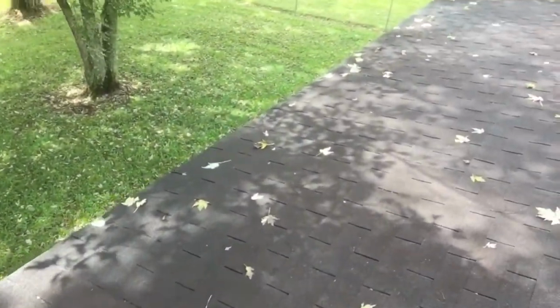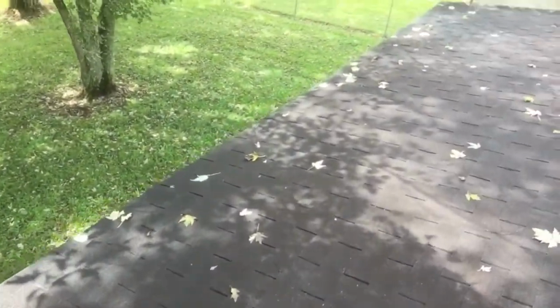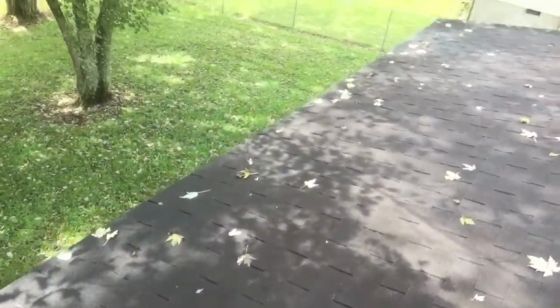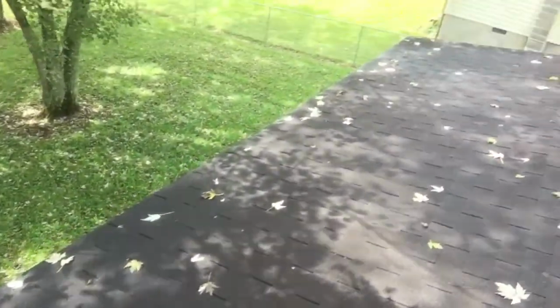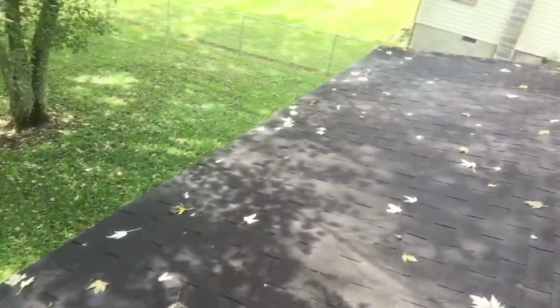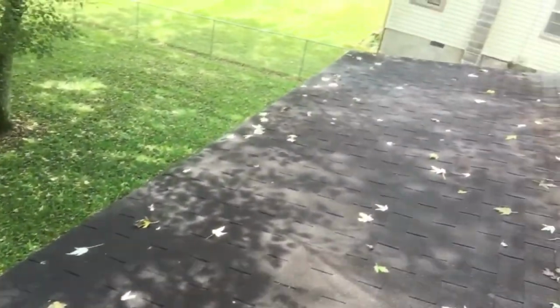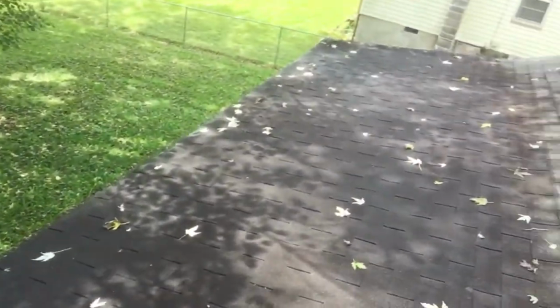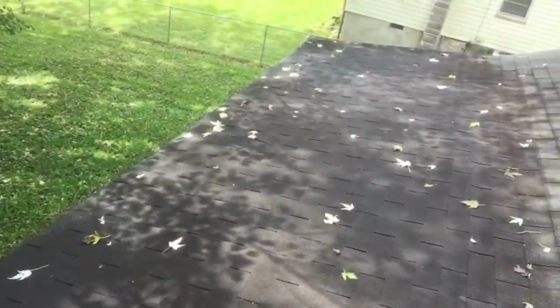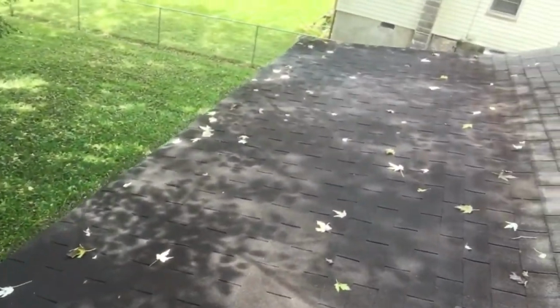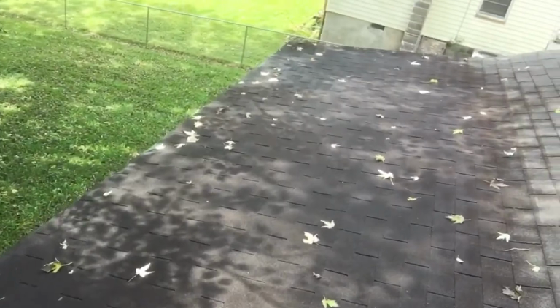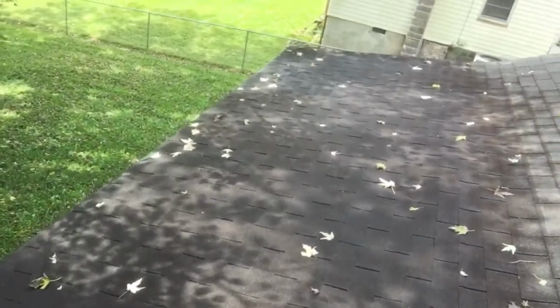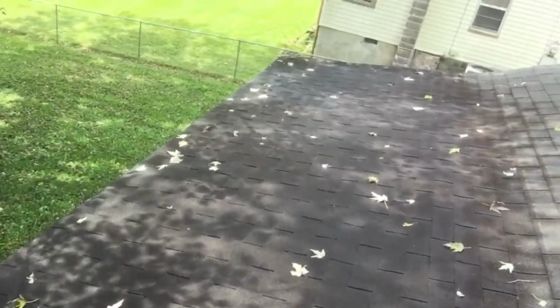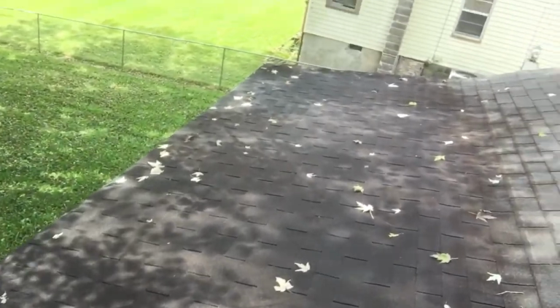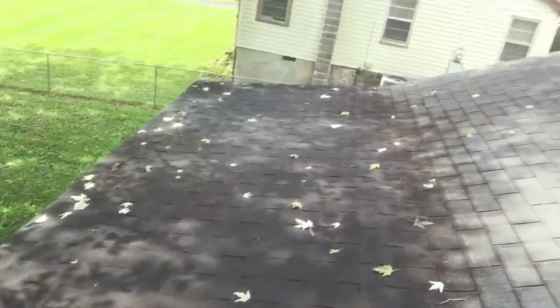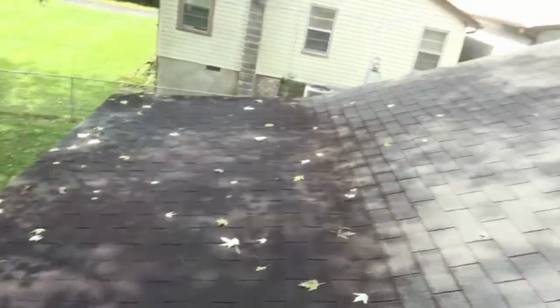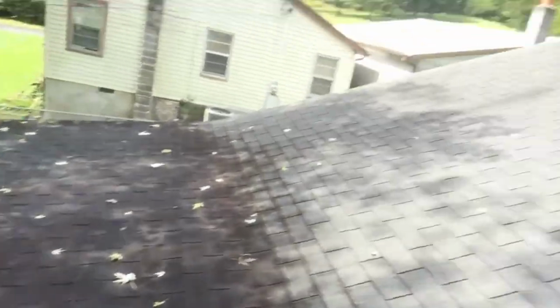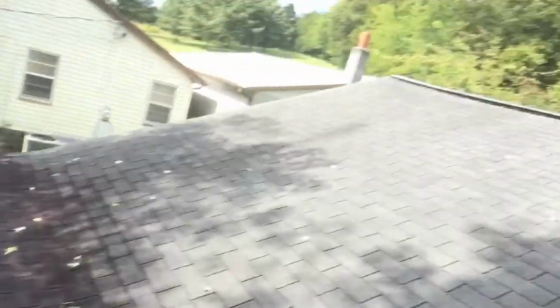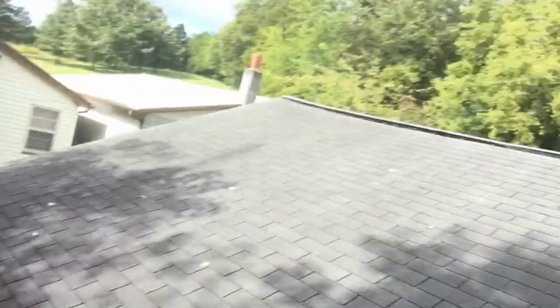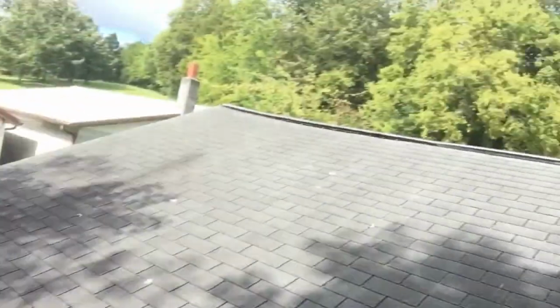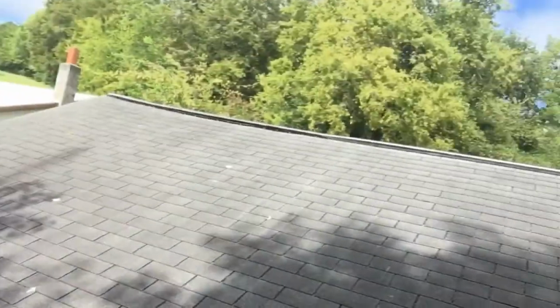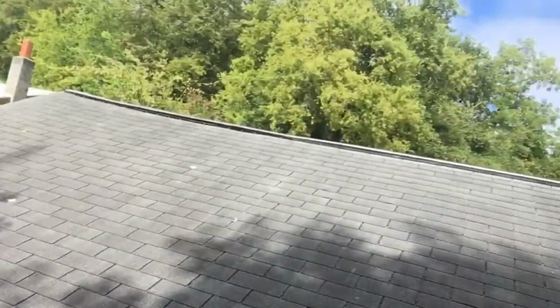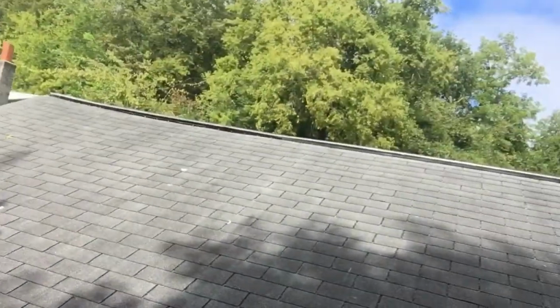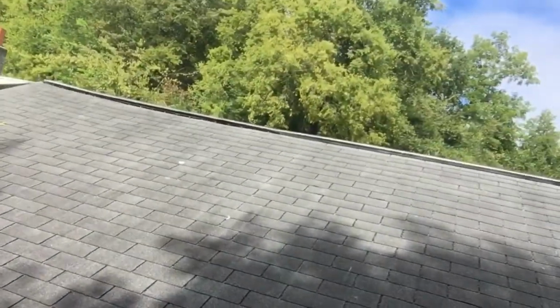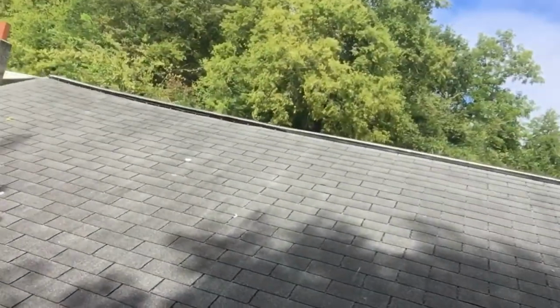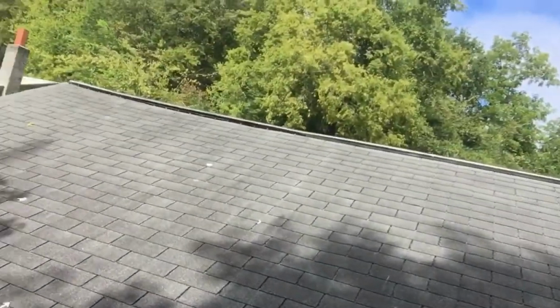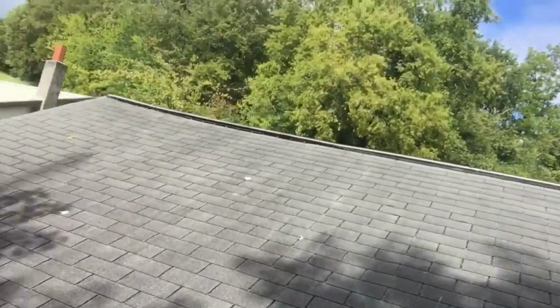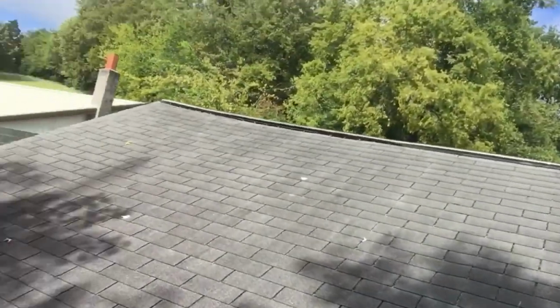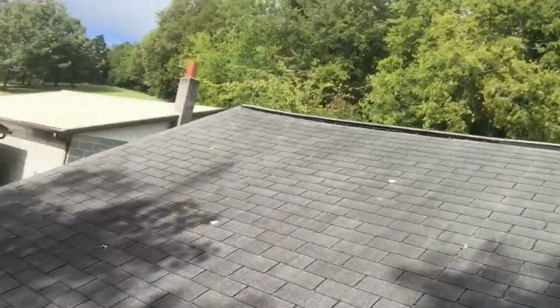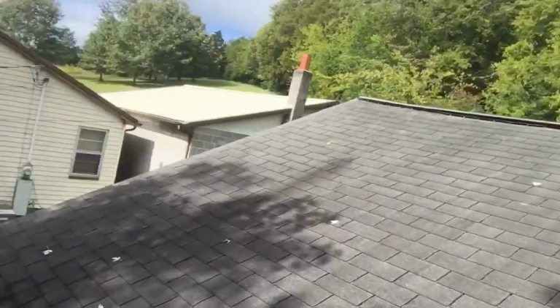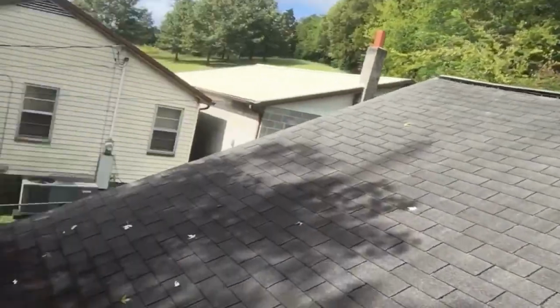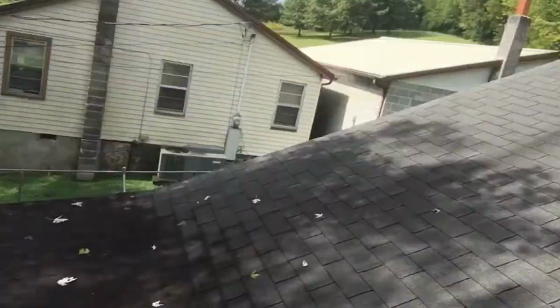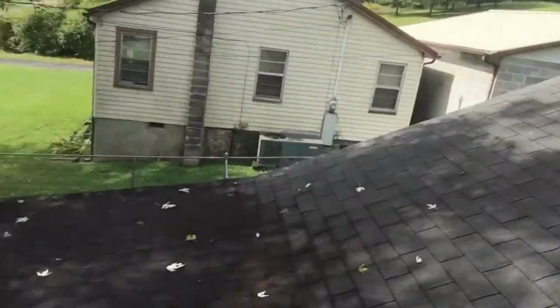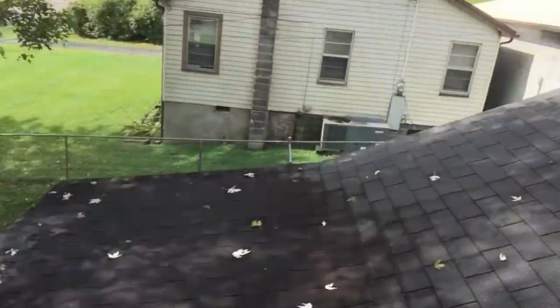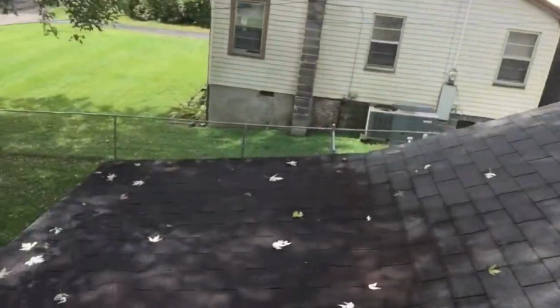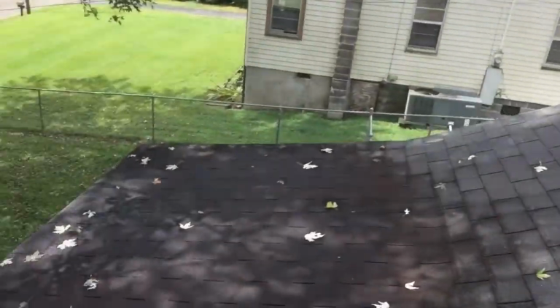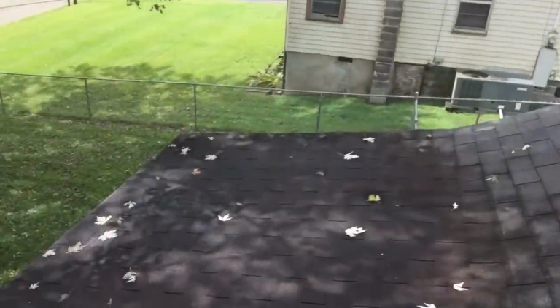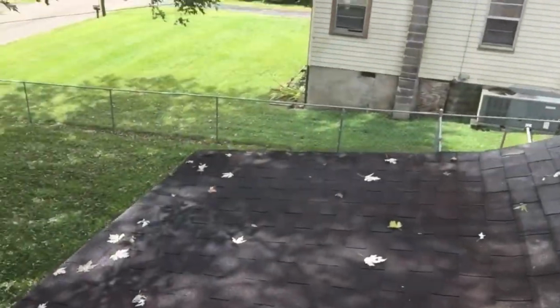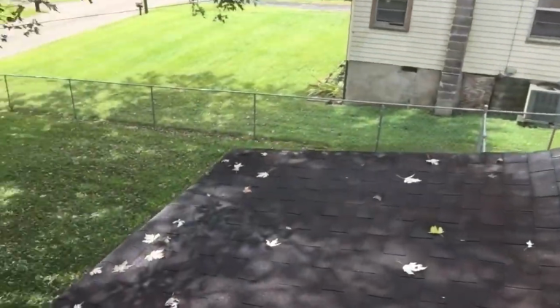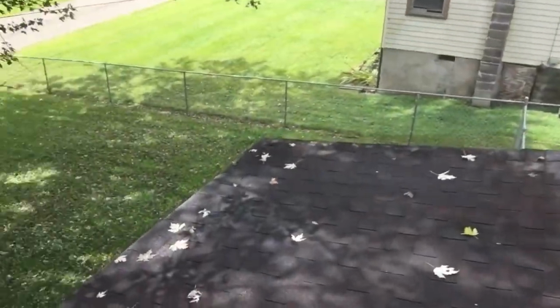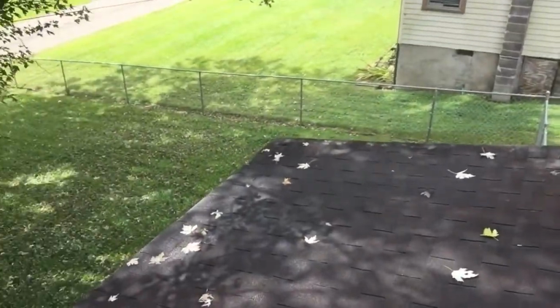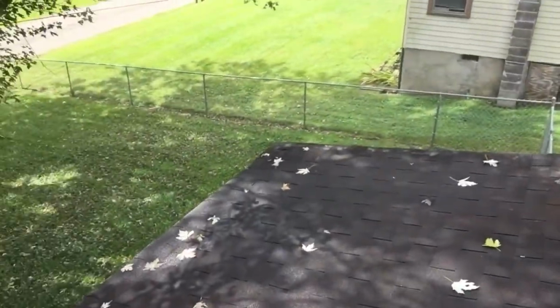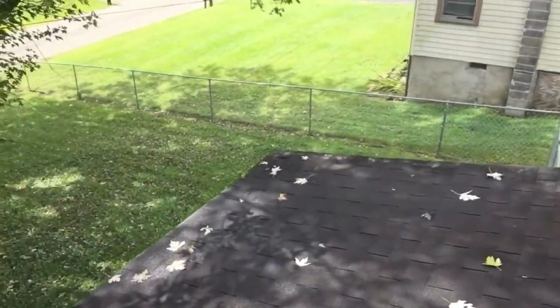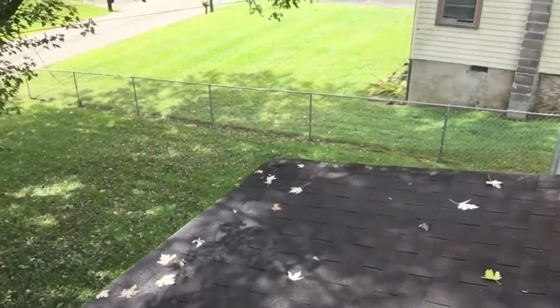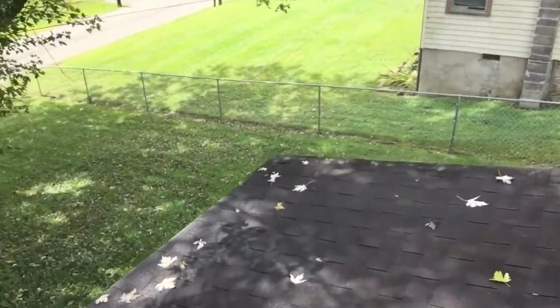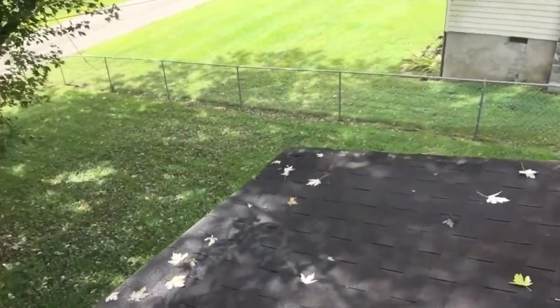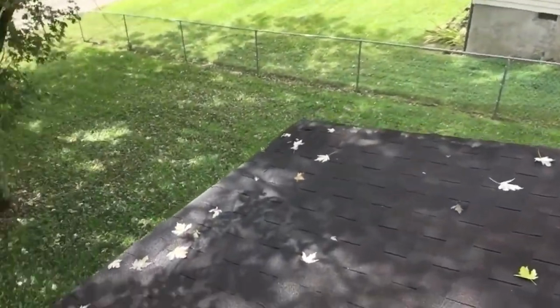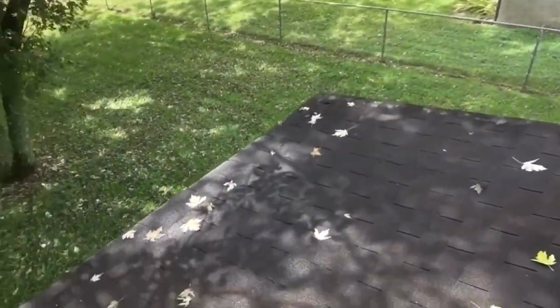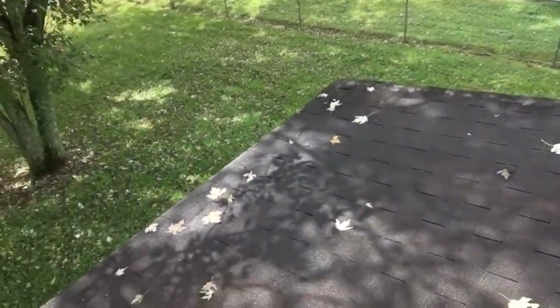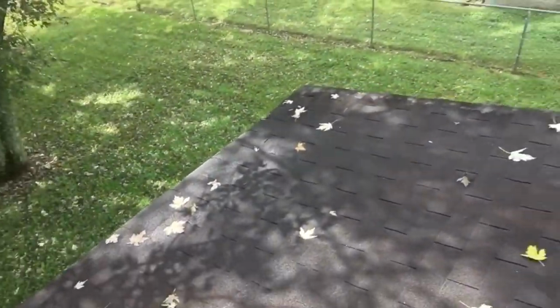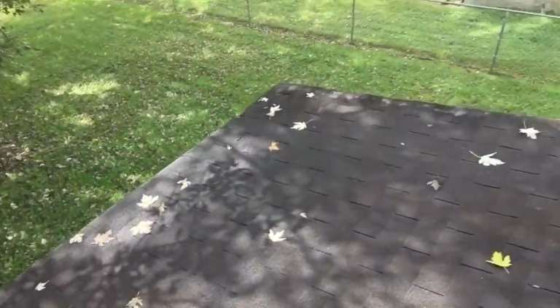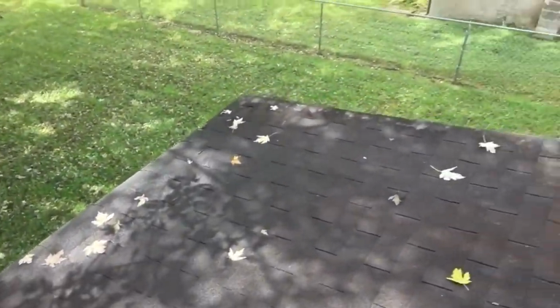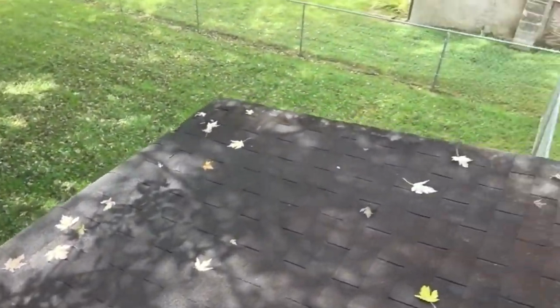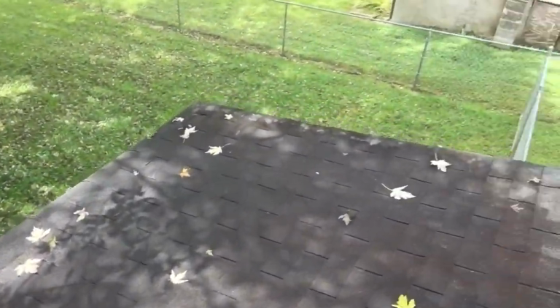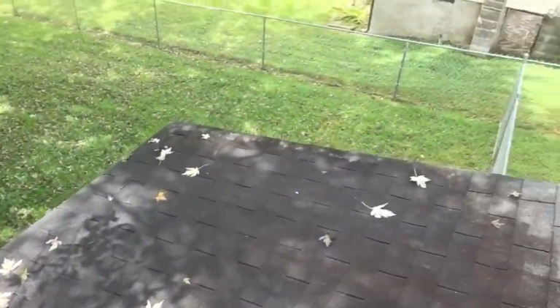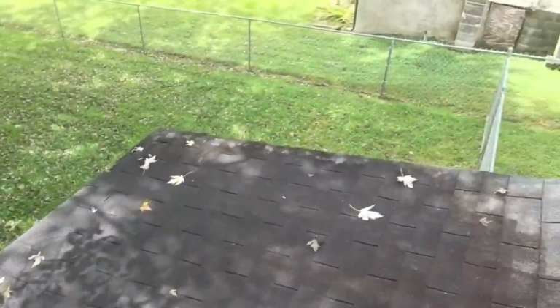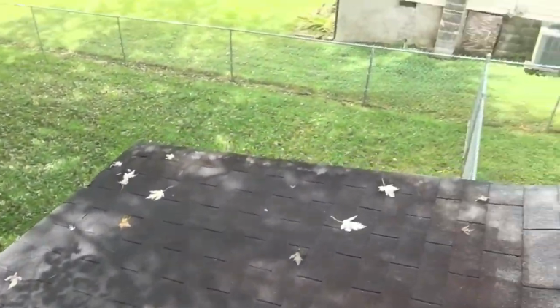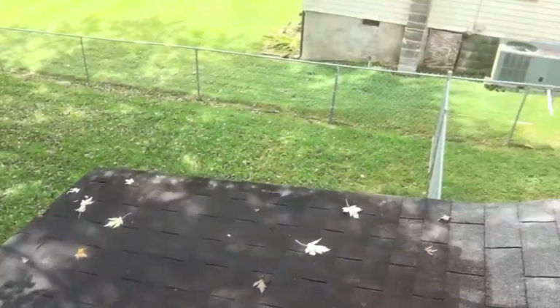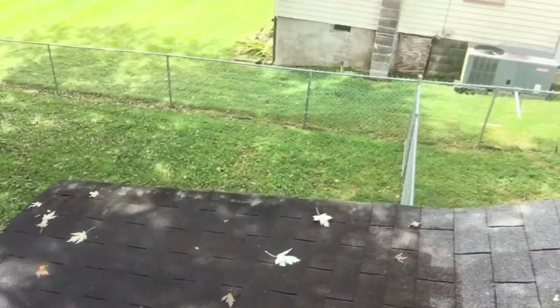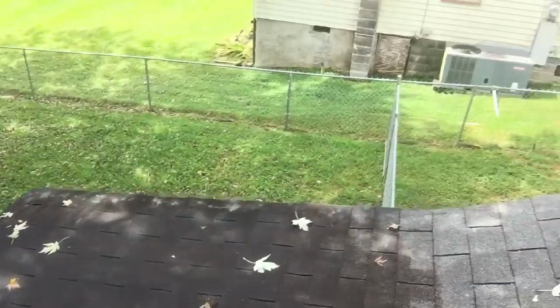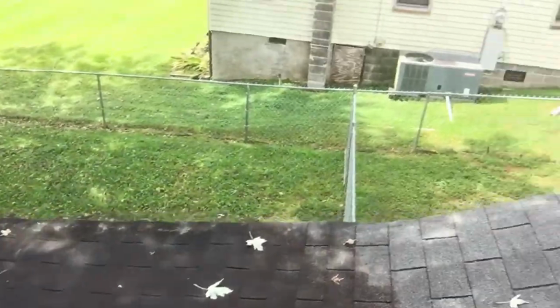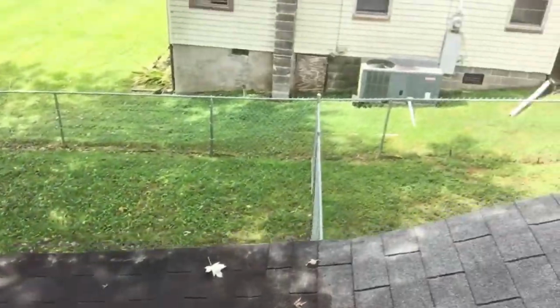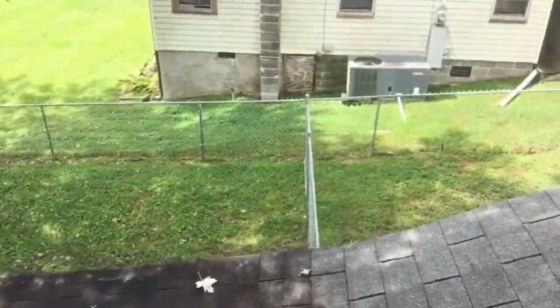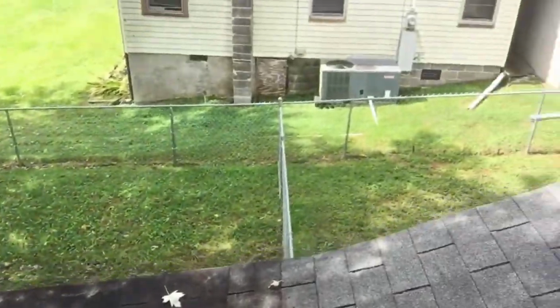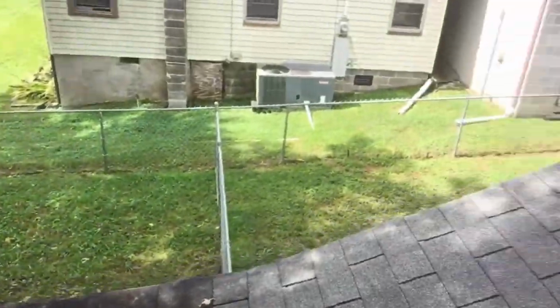Boards along the ridge, which is up here, will need to be considered. I'm kind of walking the rest of the roof making sure the boards look pretty good.